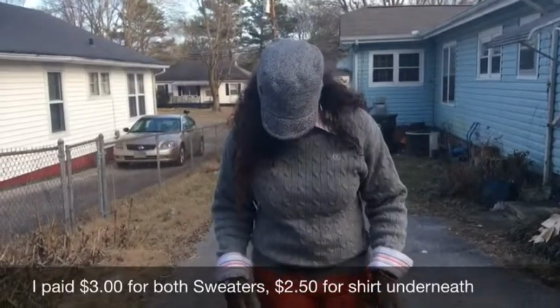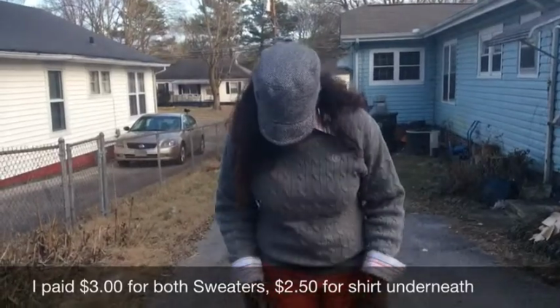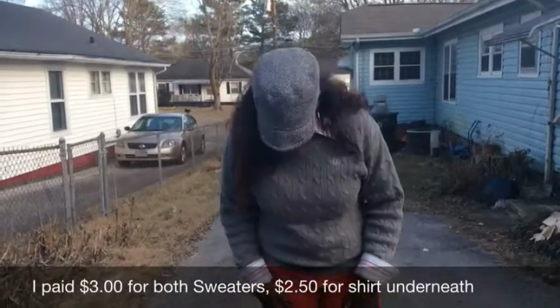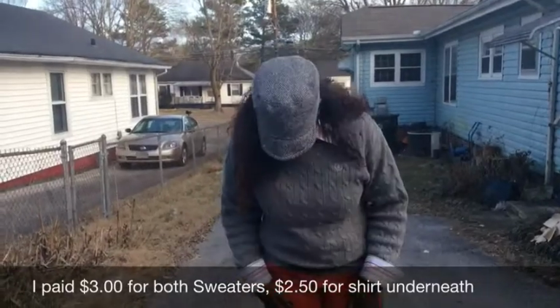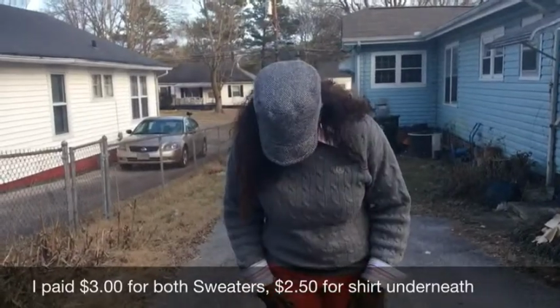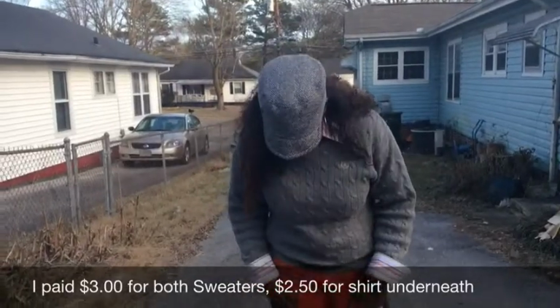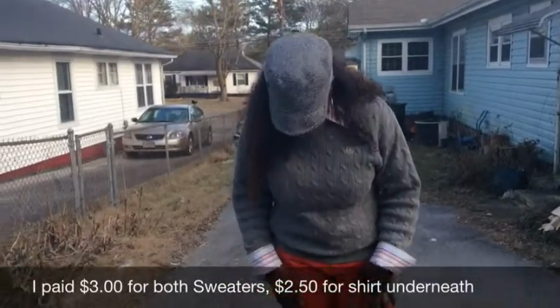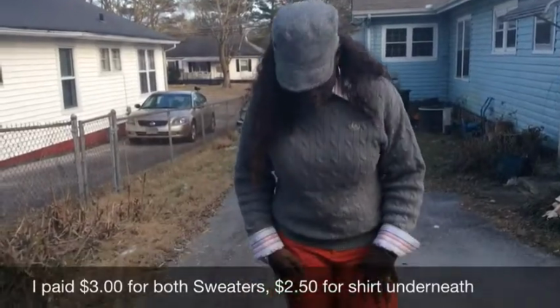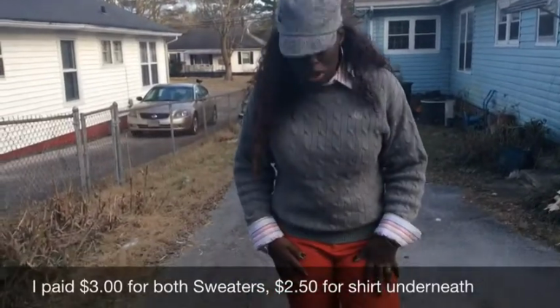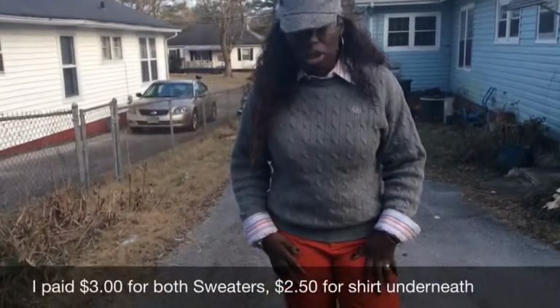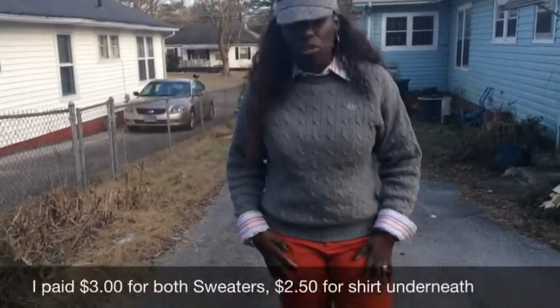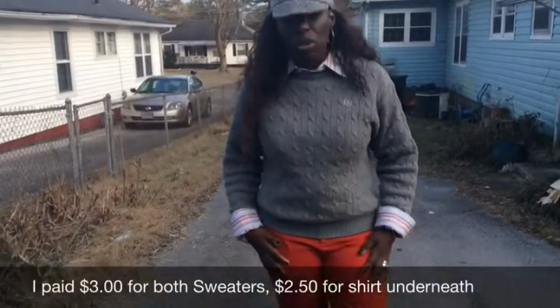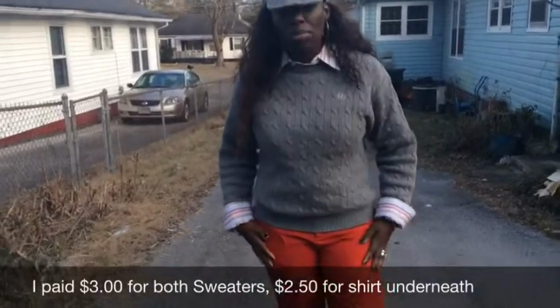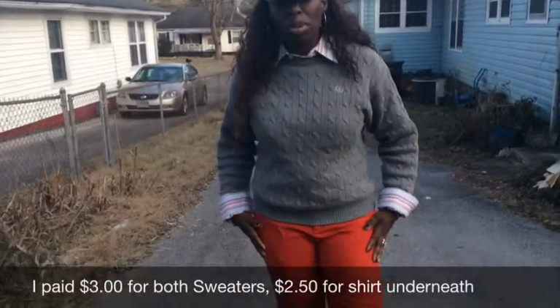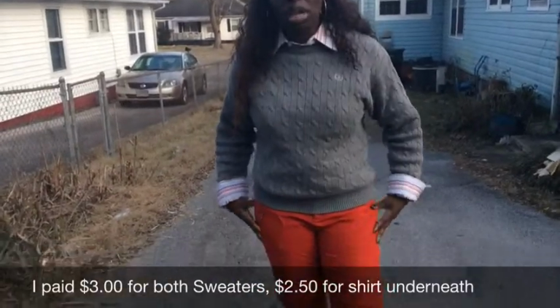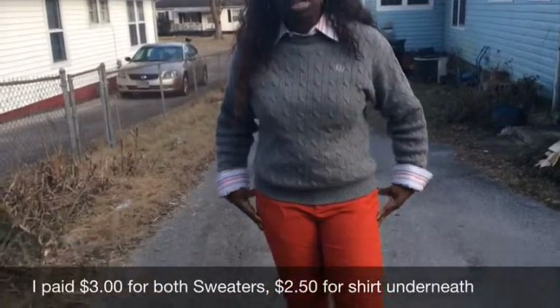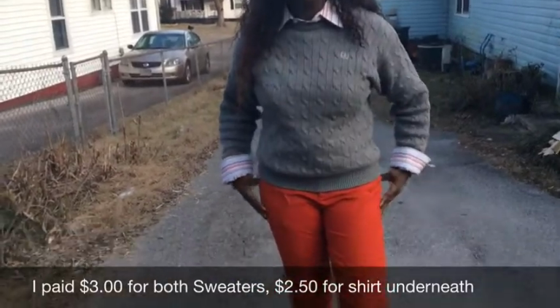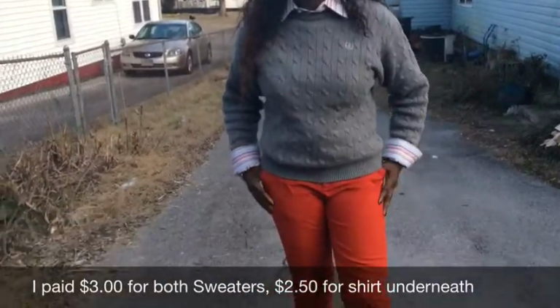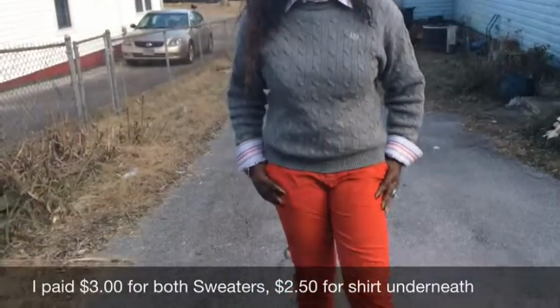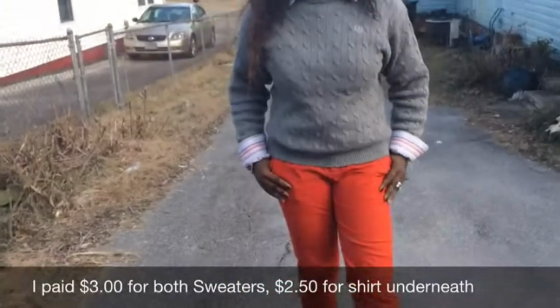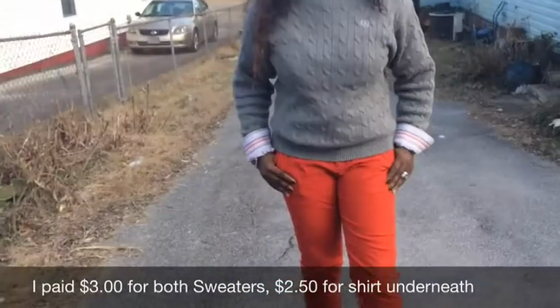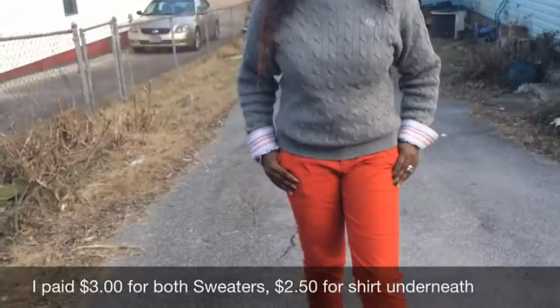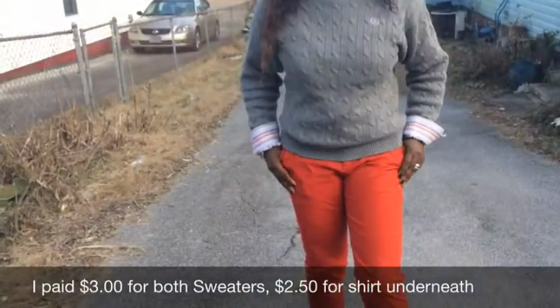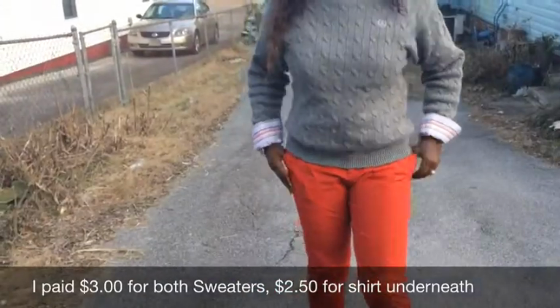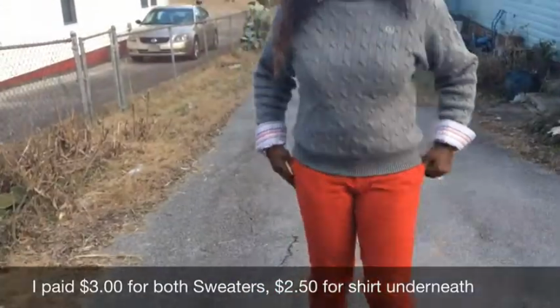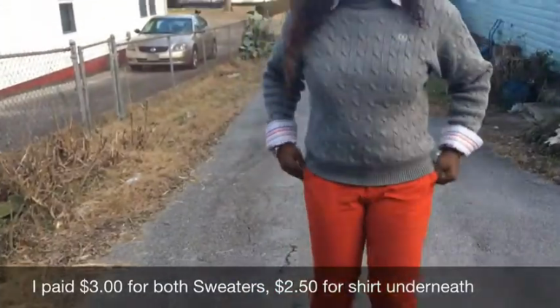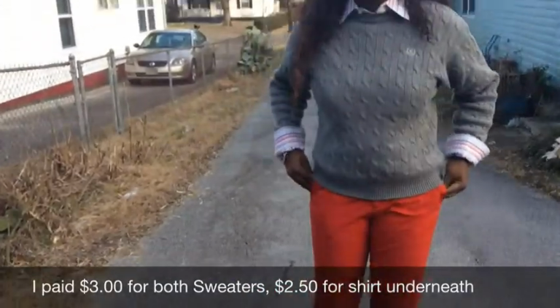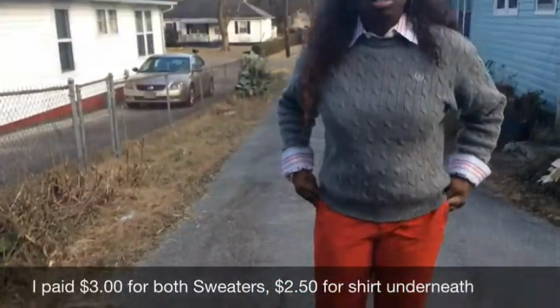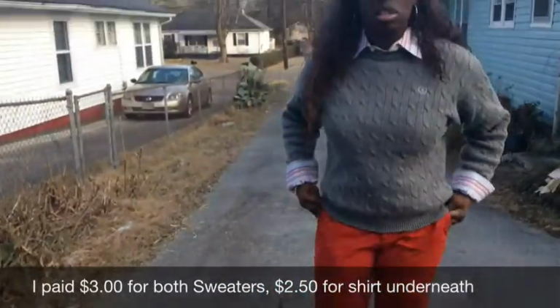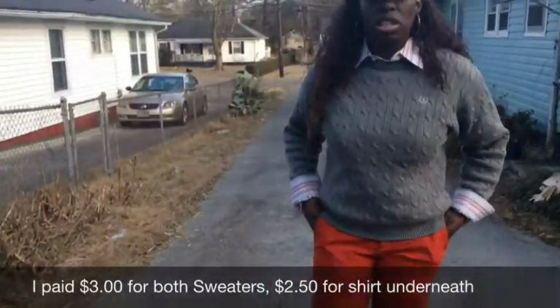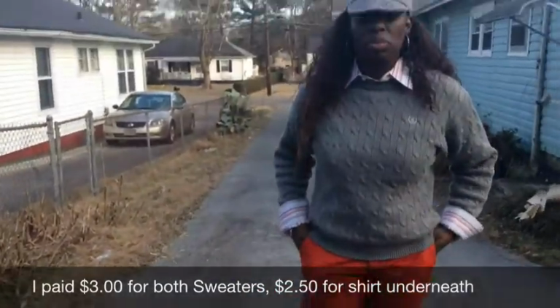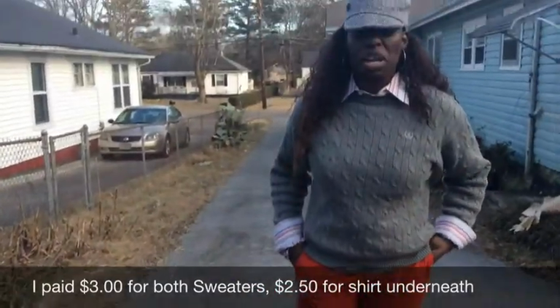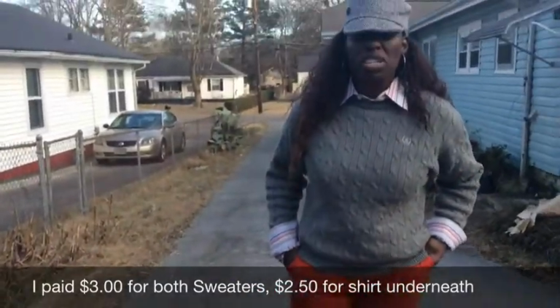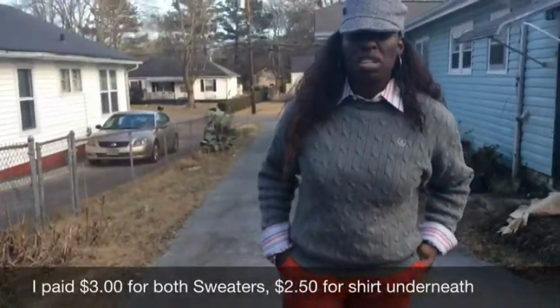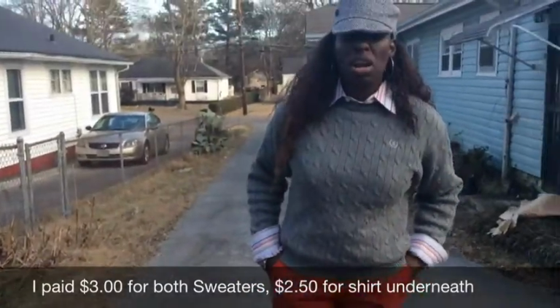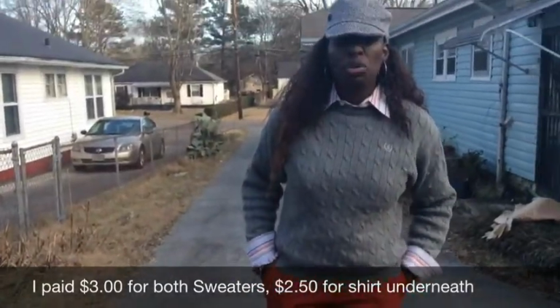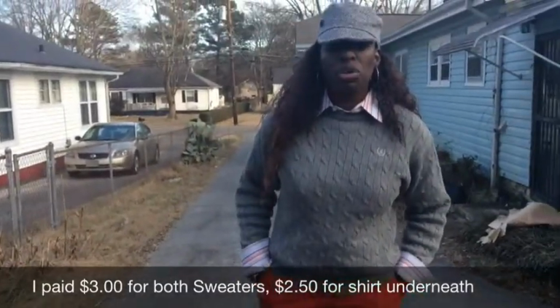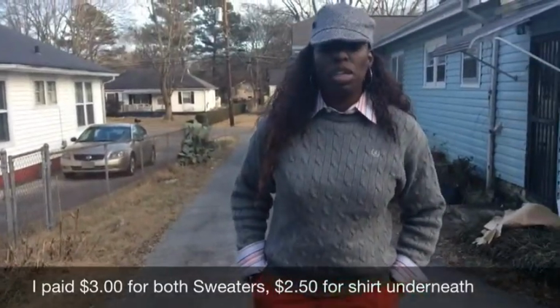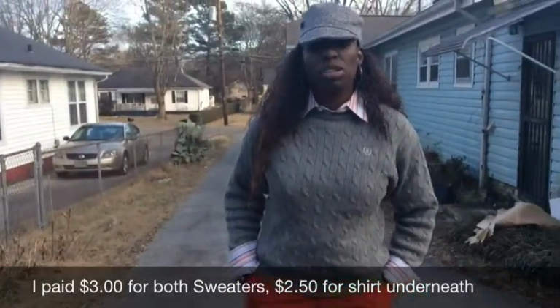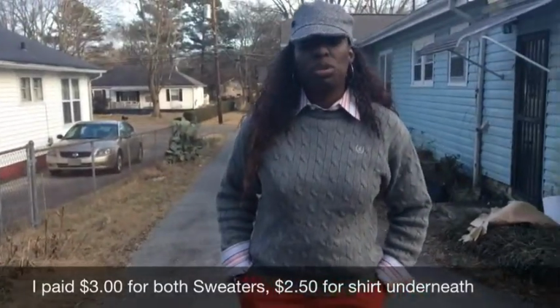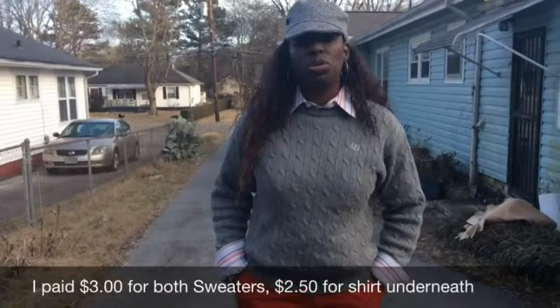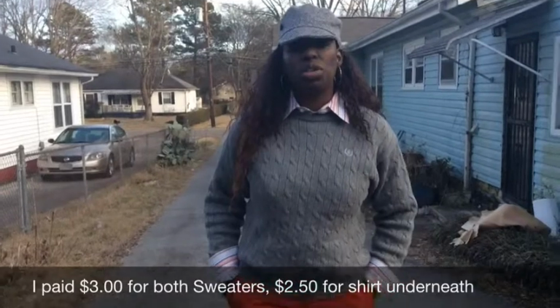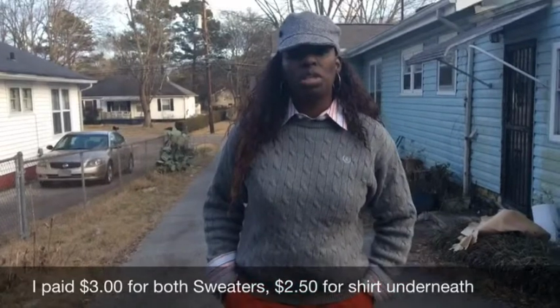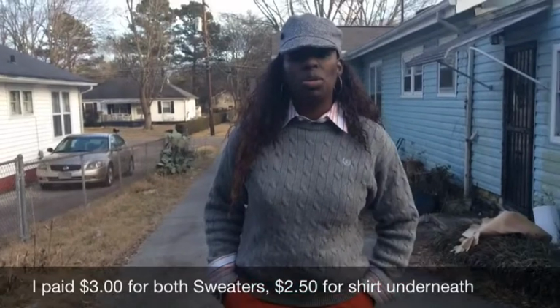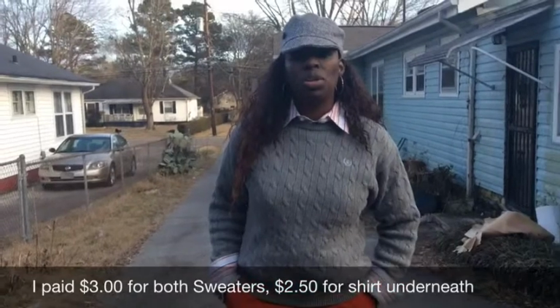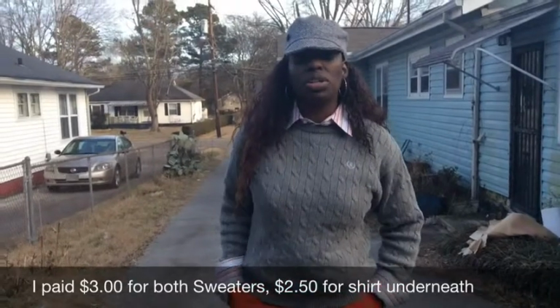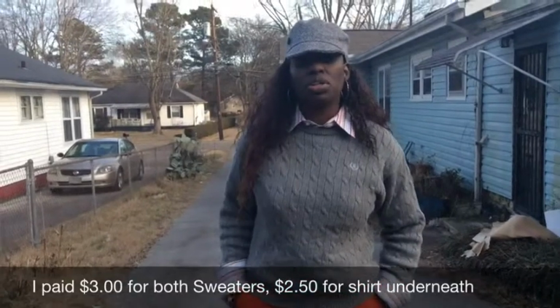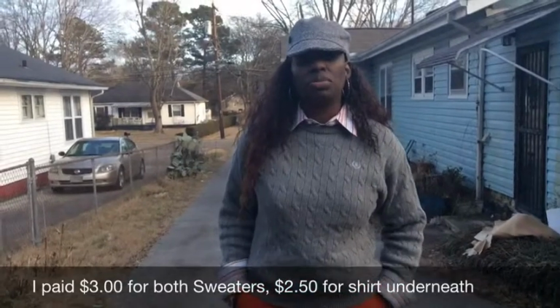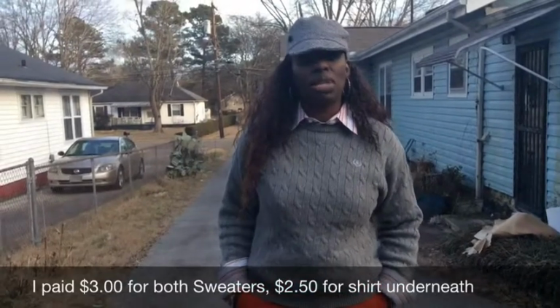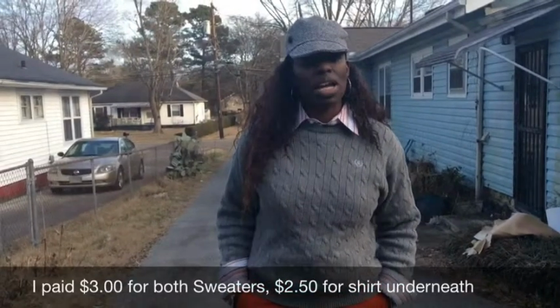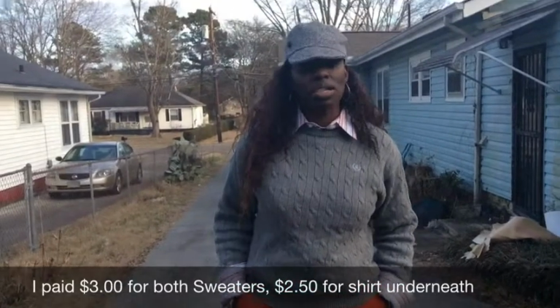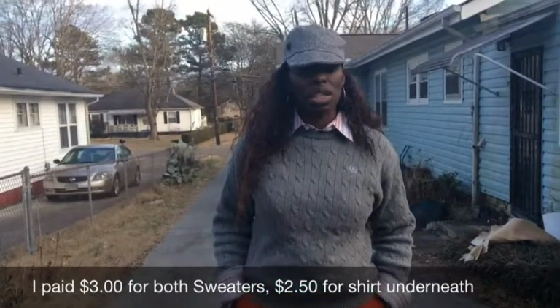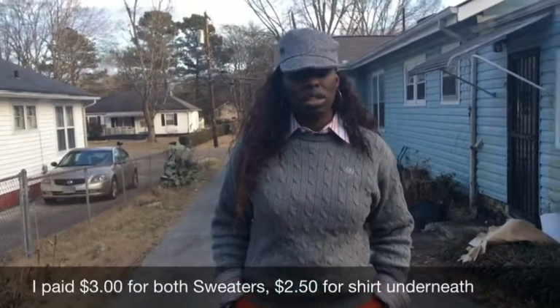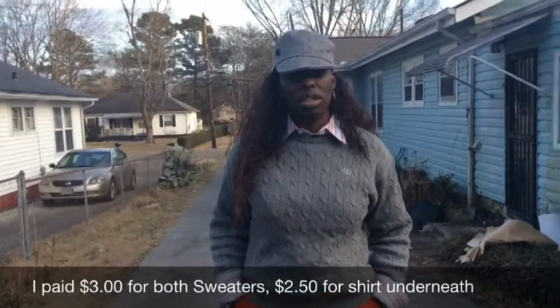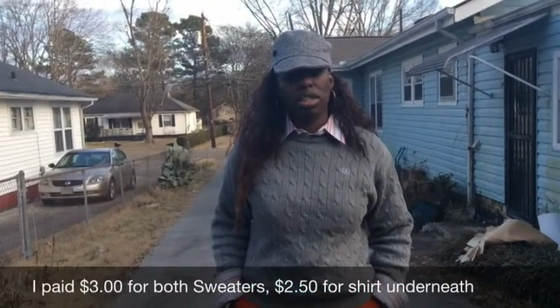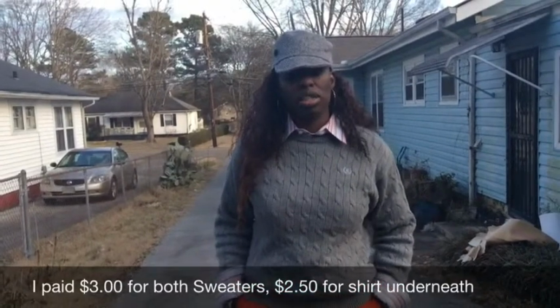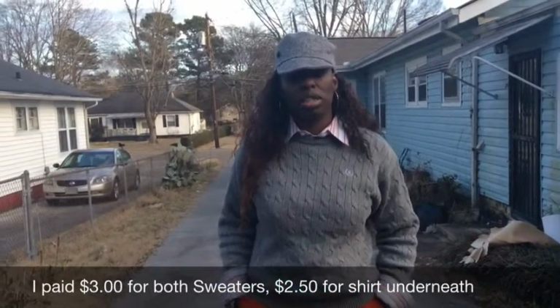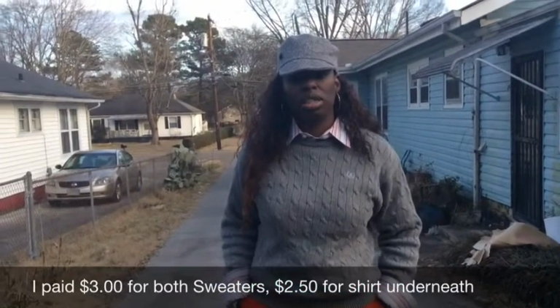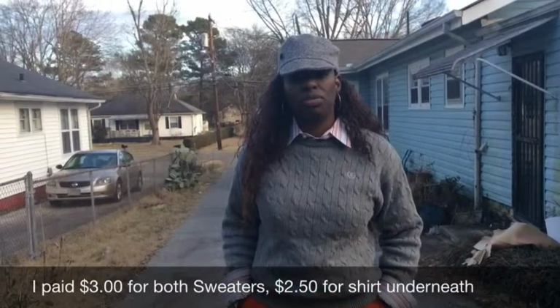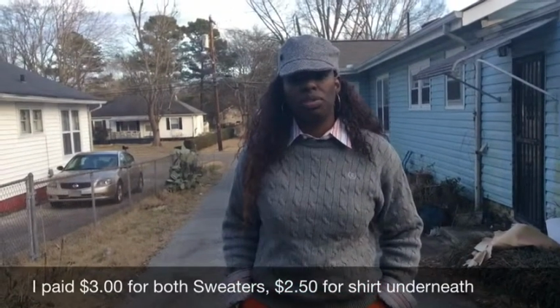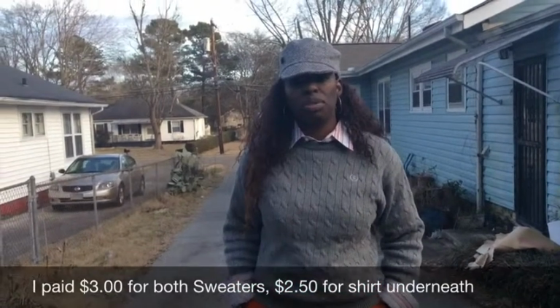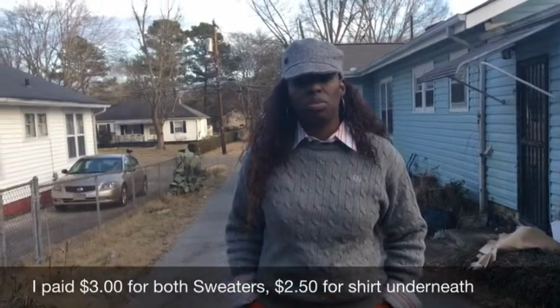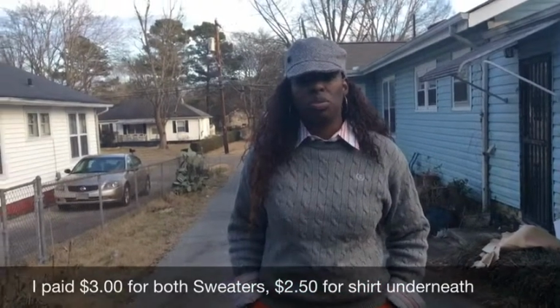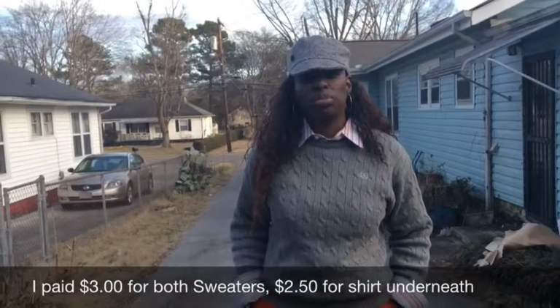I also paired it with these red pants. These pants are not real thick, so you can always throw some tights underneath to give you some more warmth.